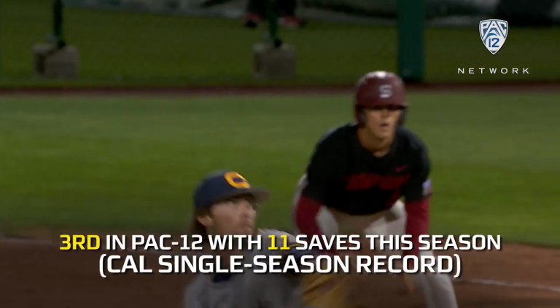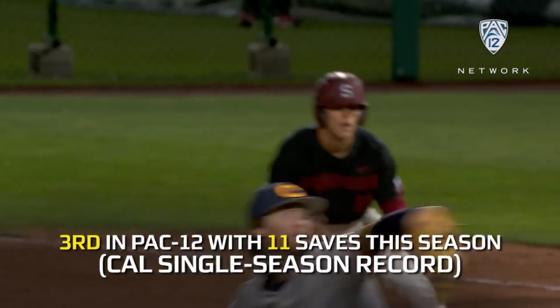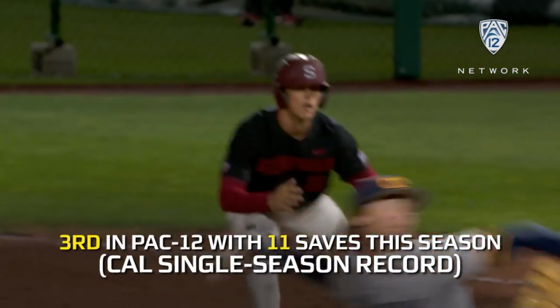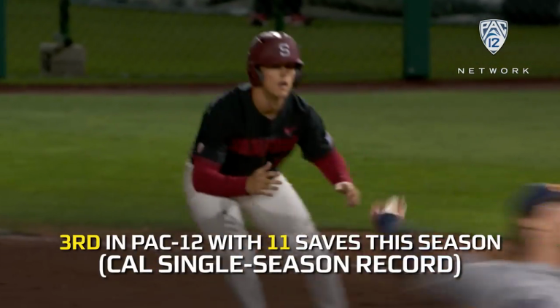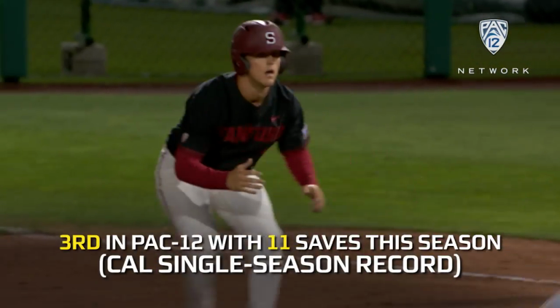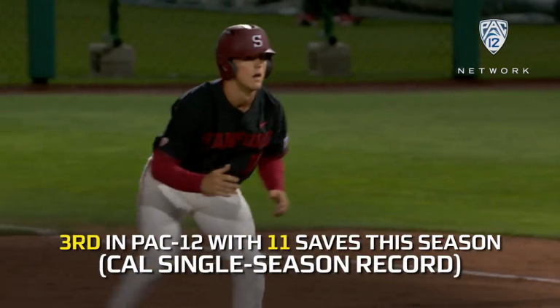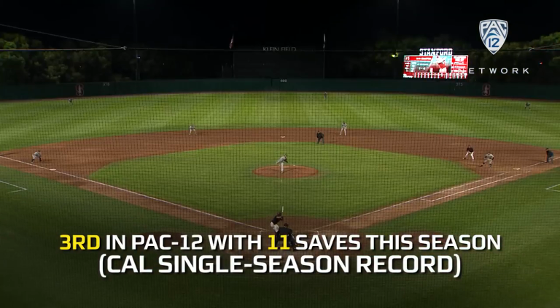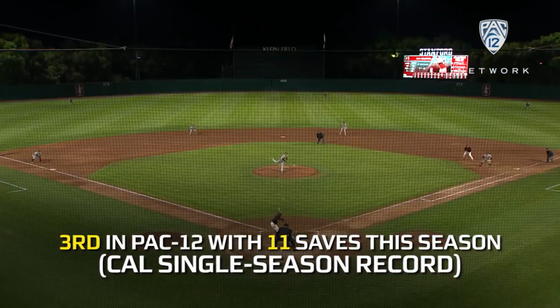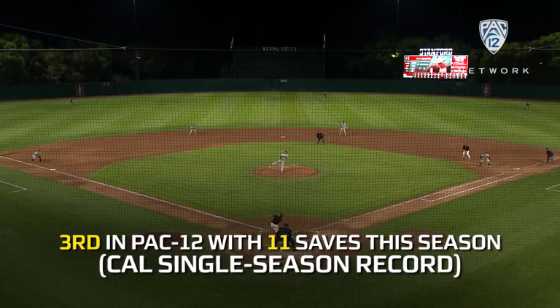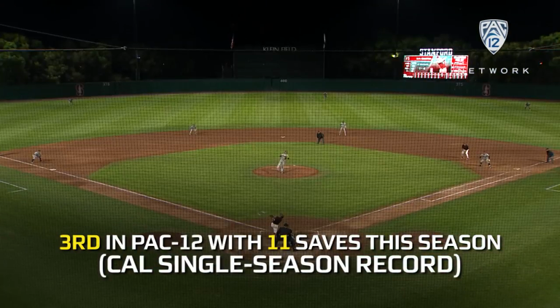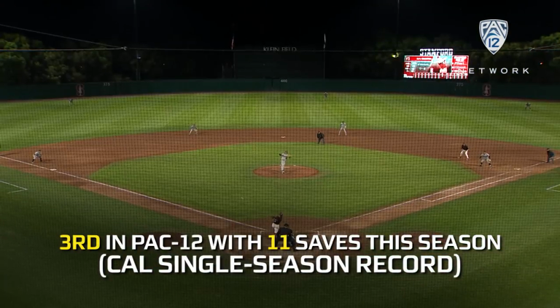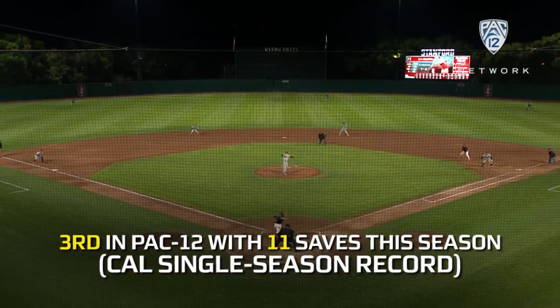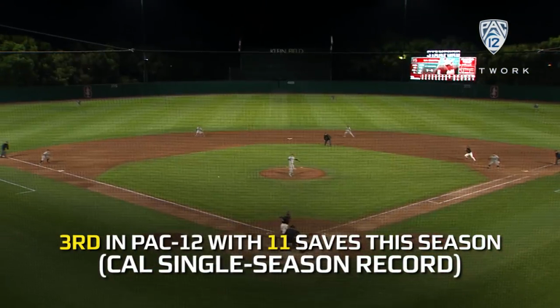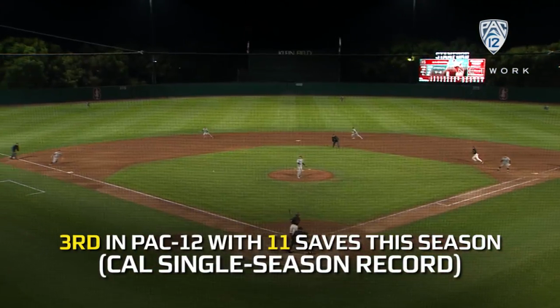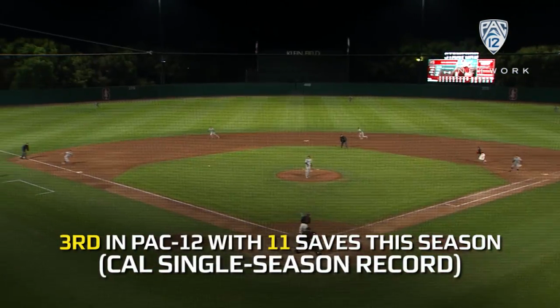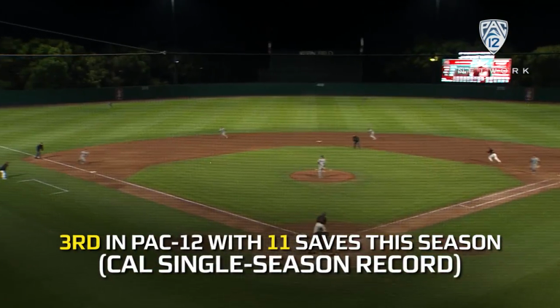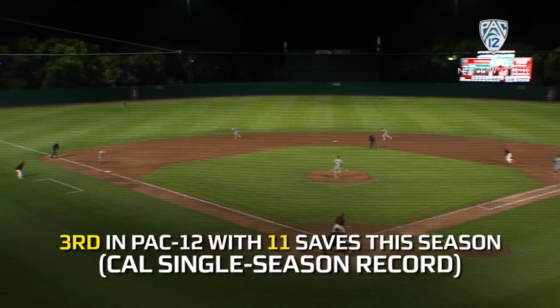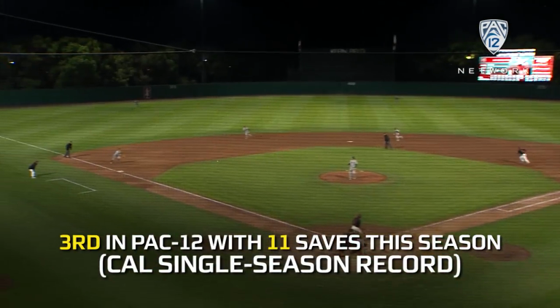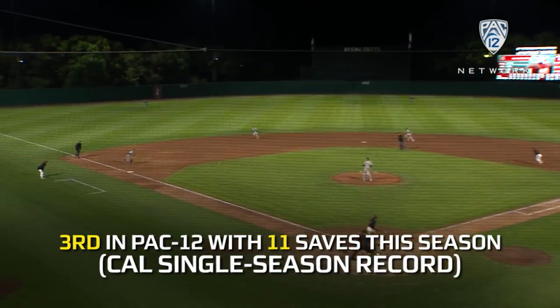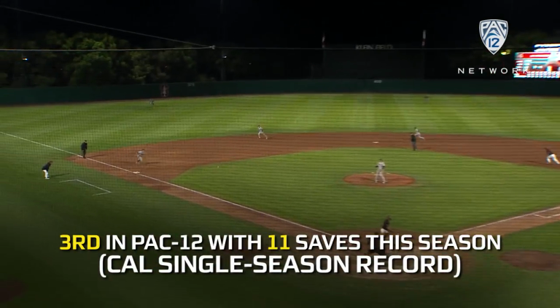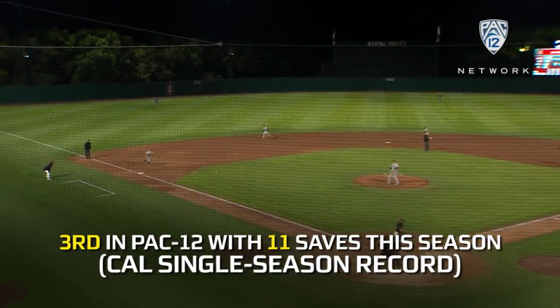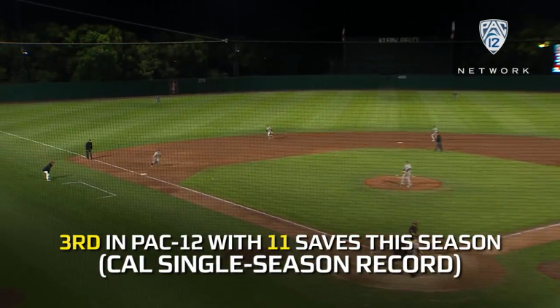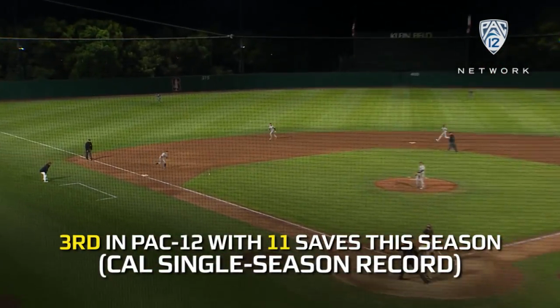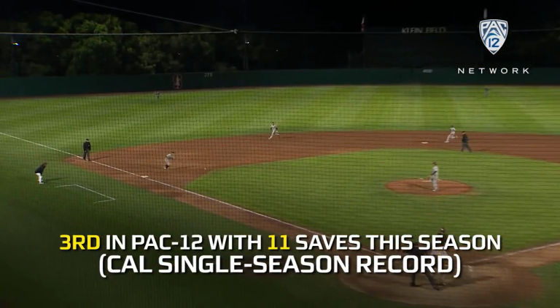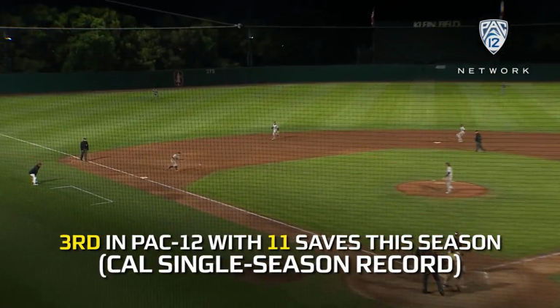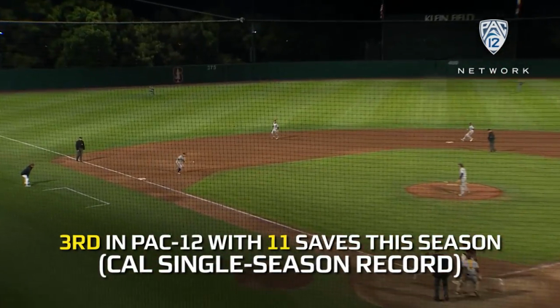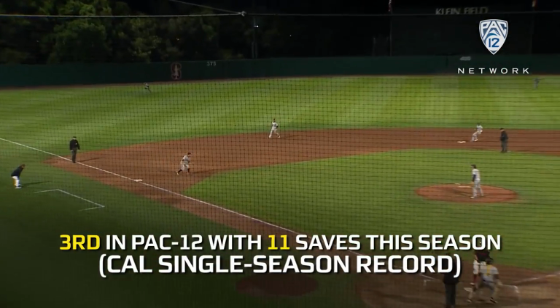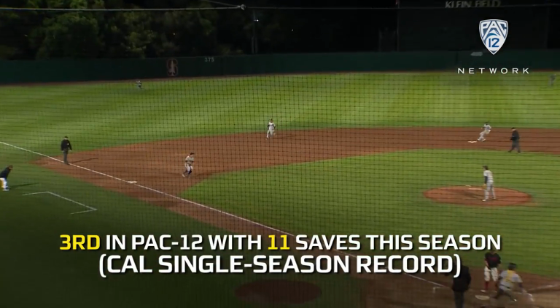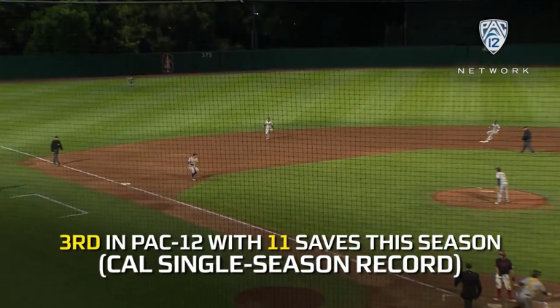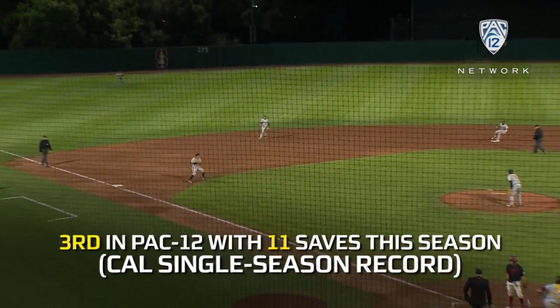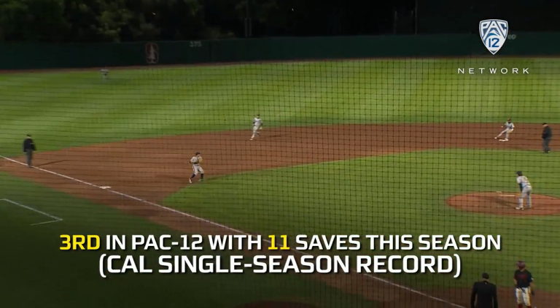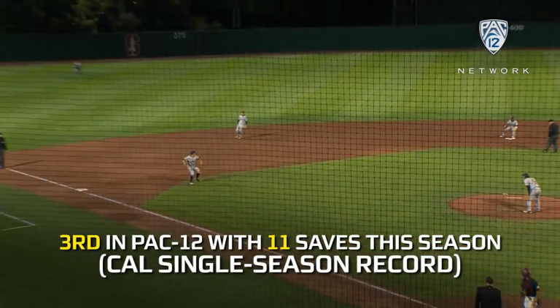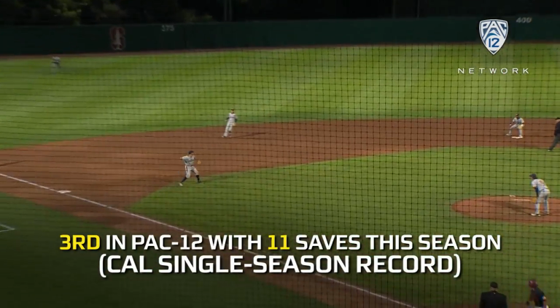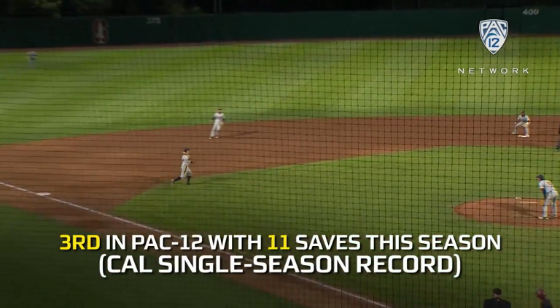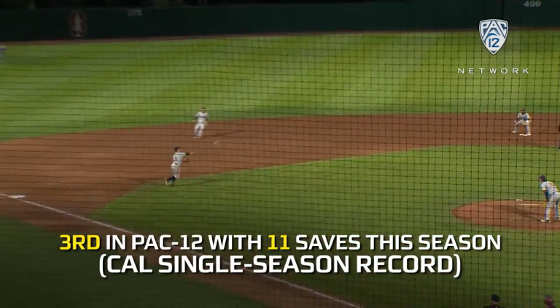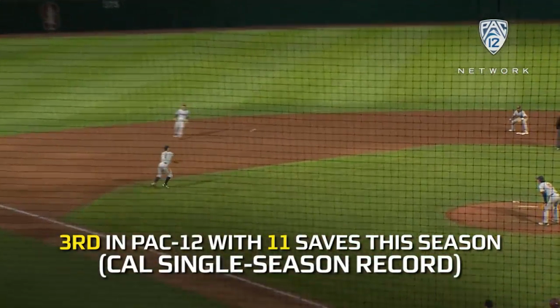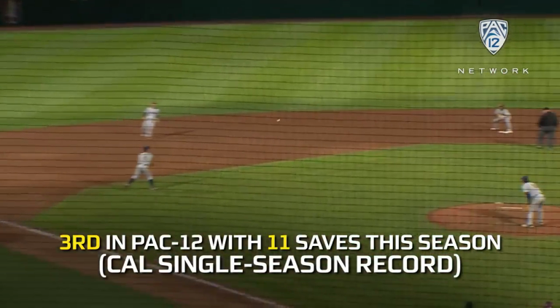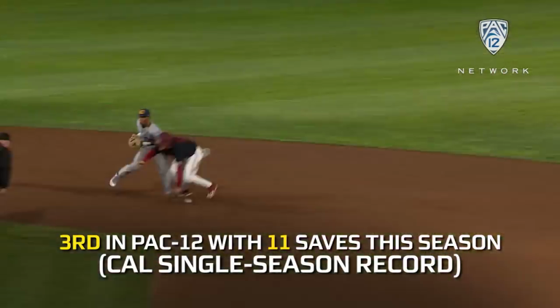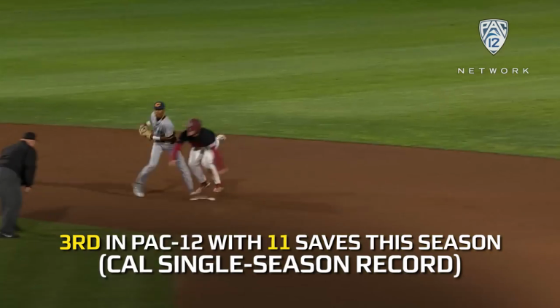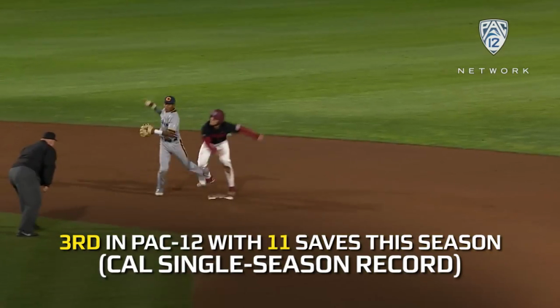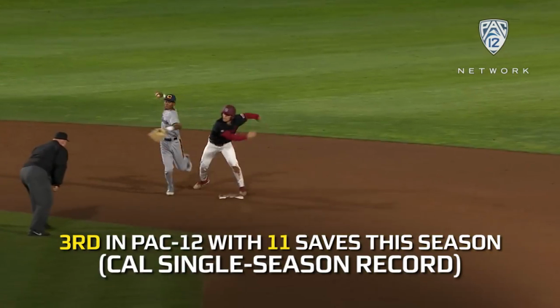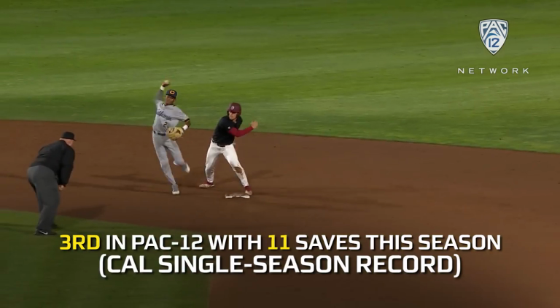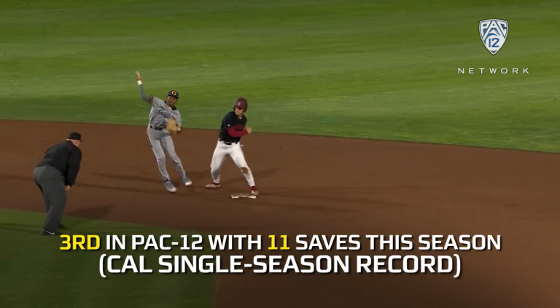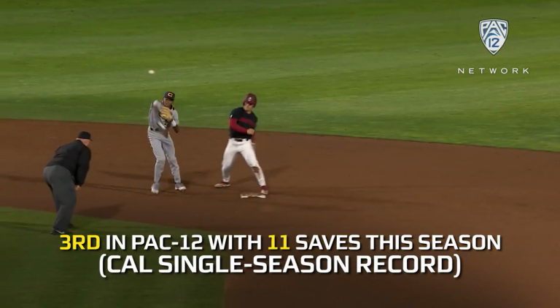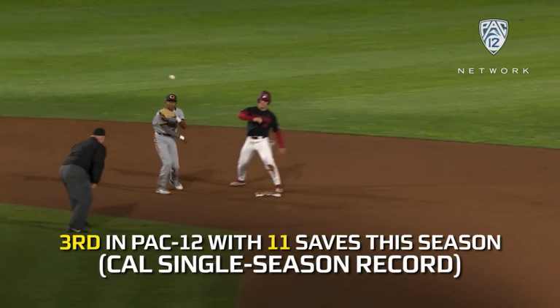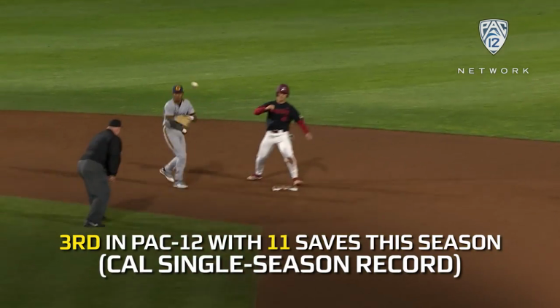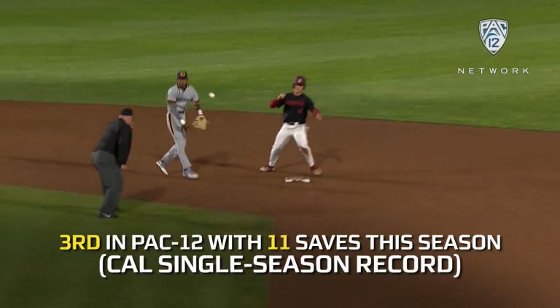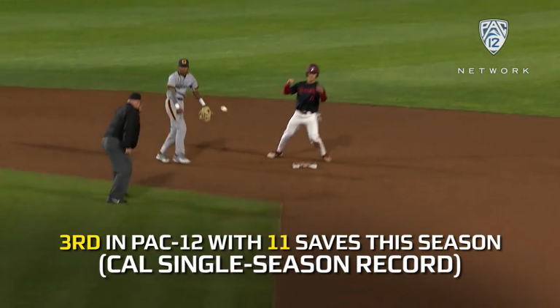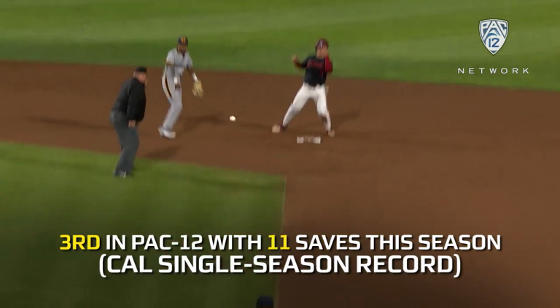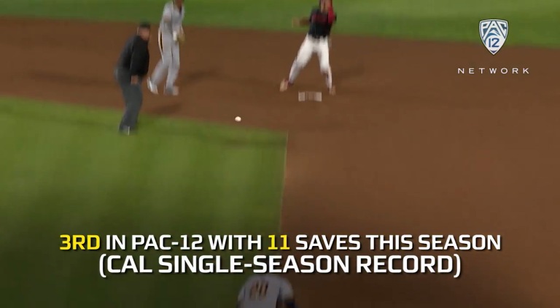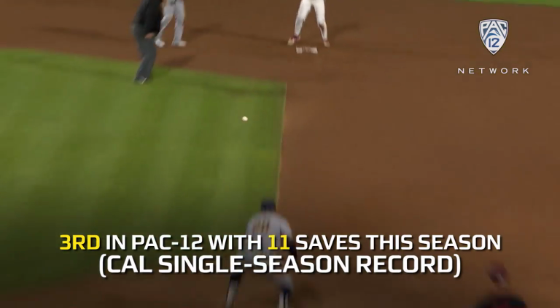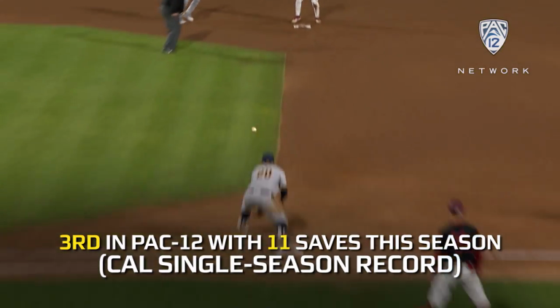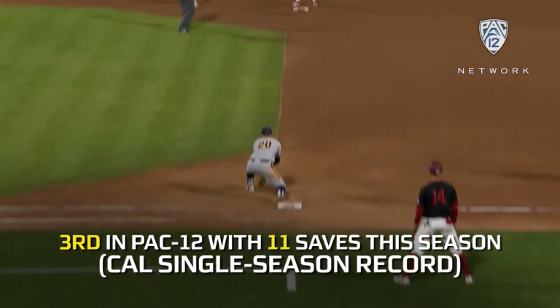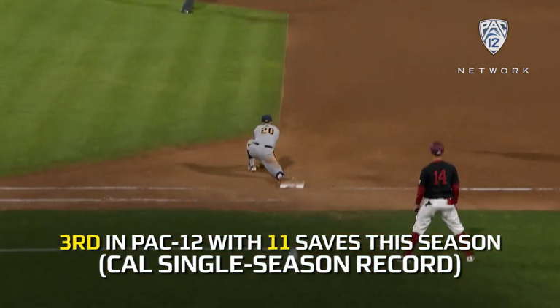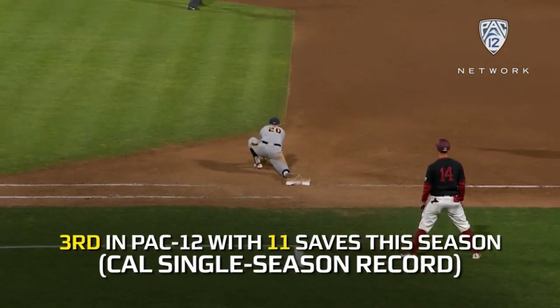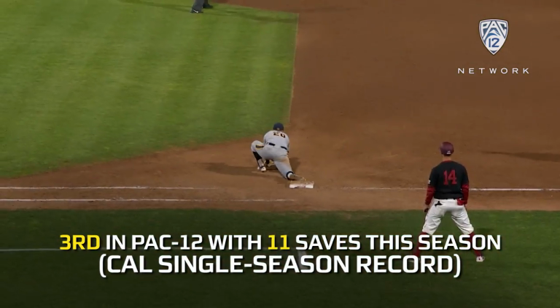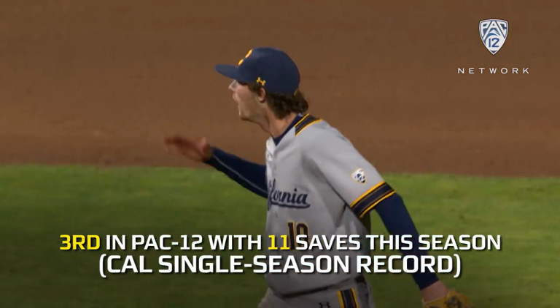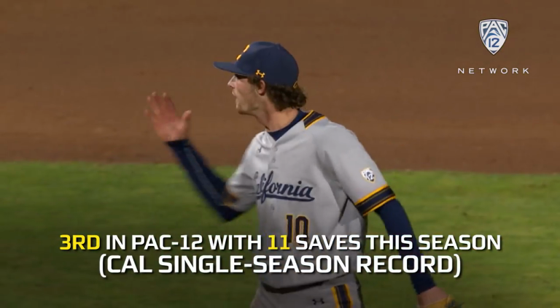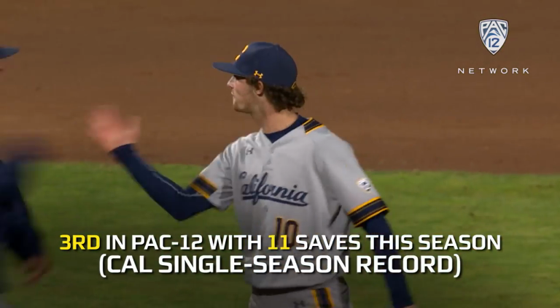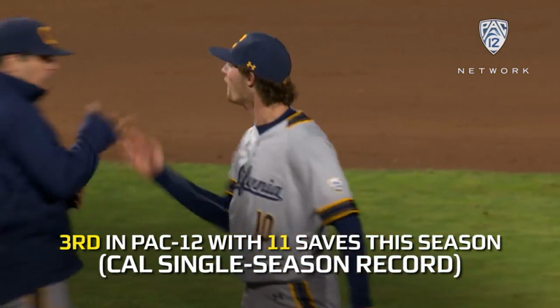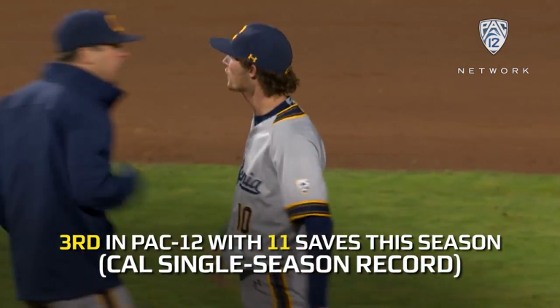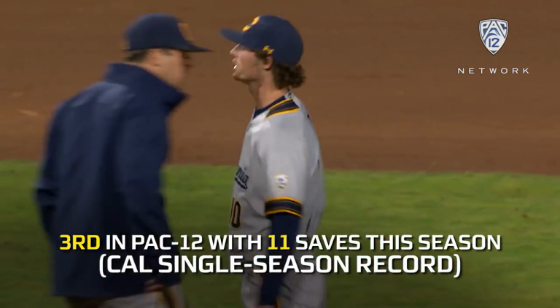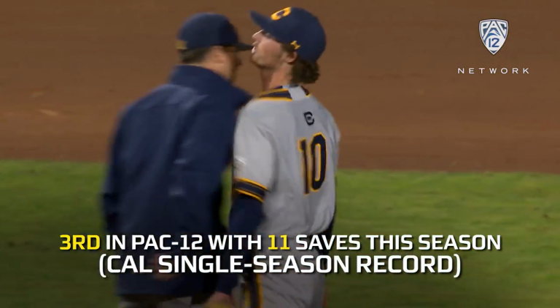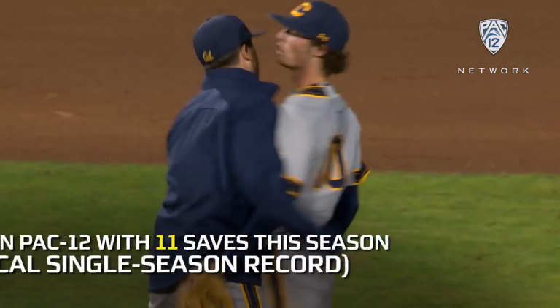Down two-thirds, he charges, looking for the lead out at second, and the relay in time at first.